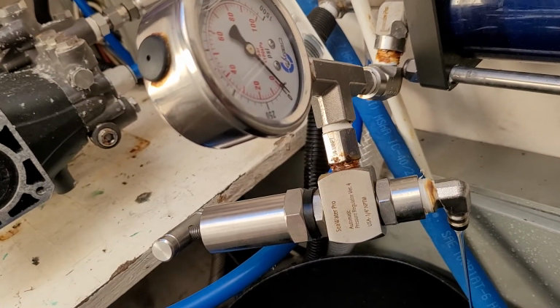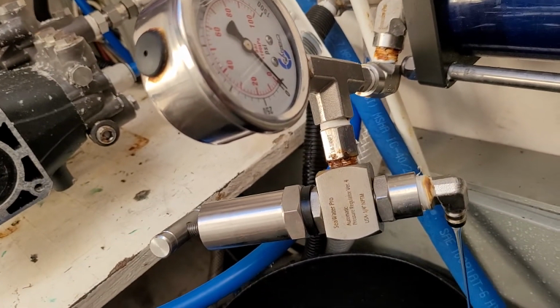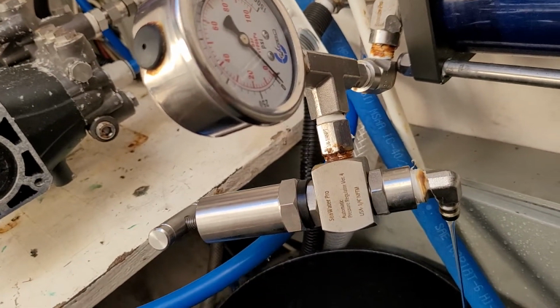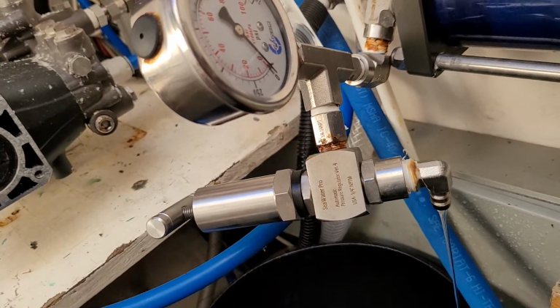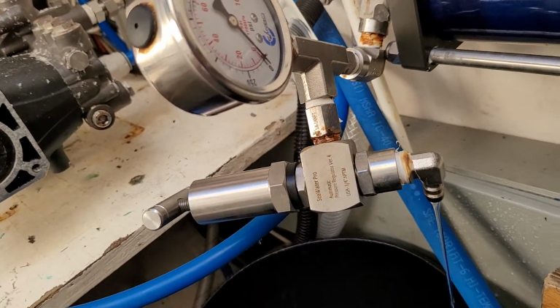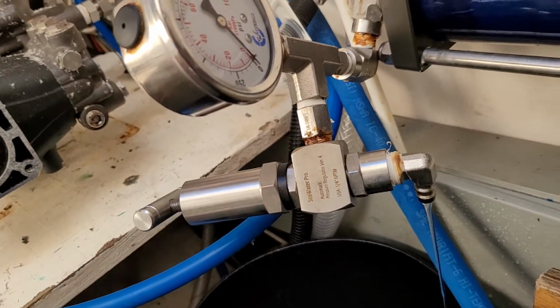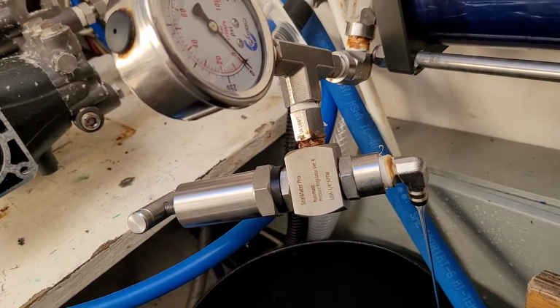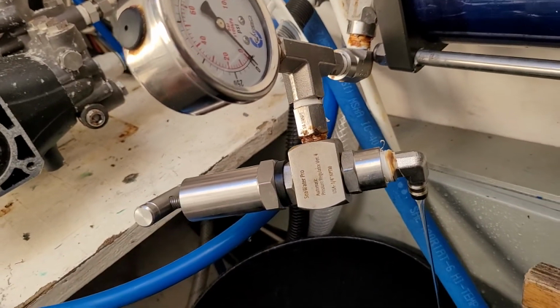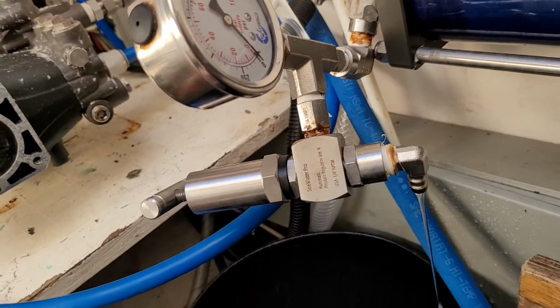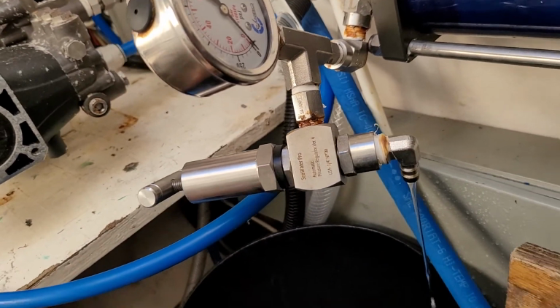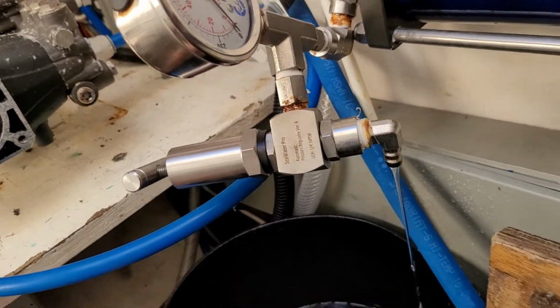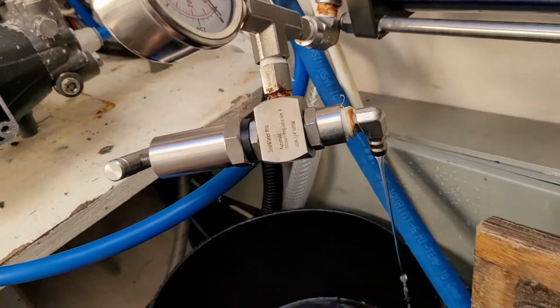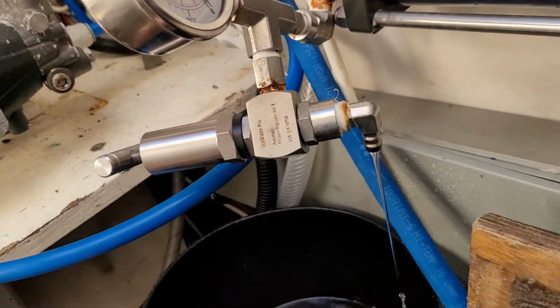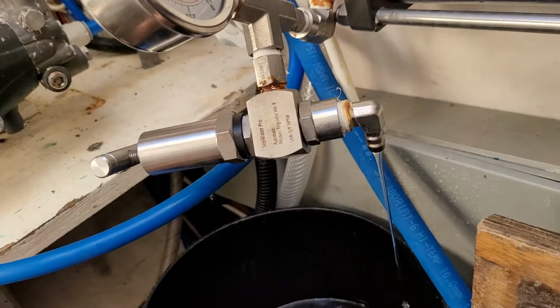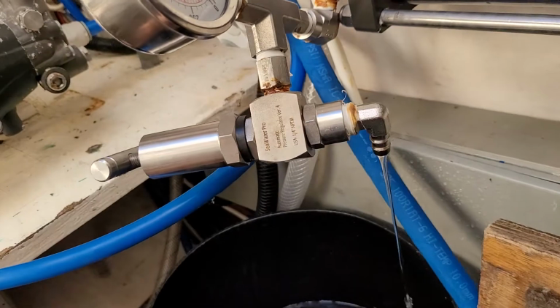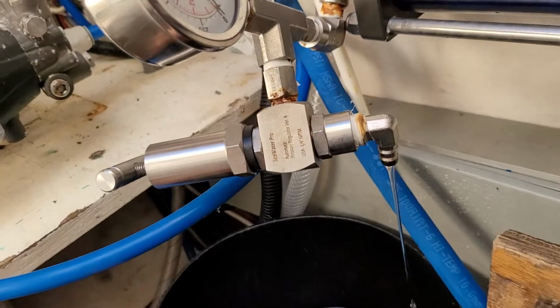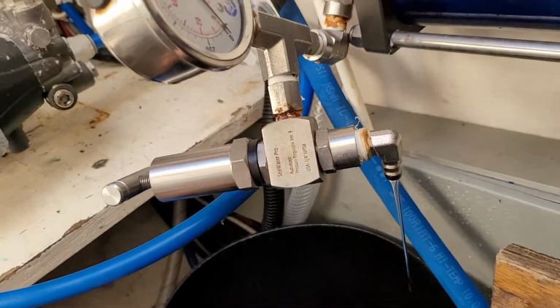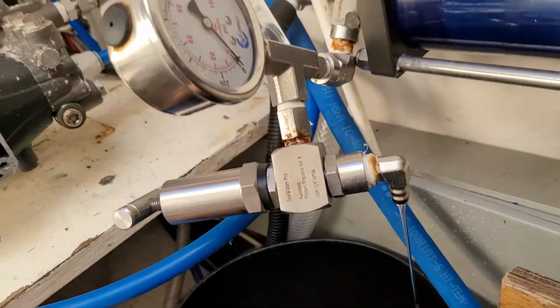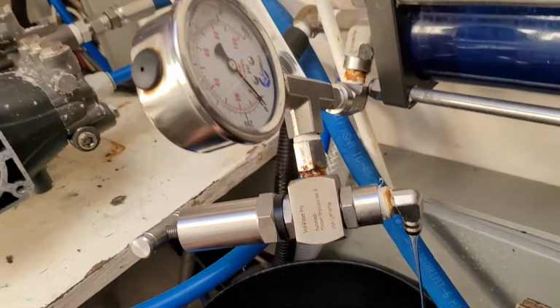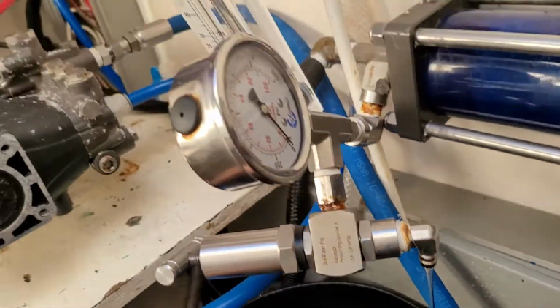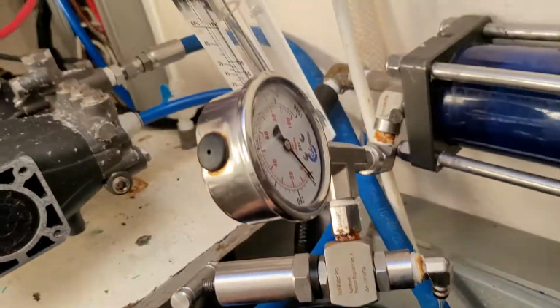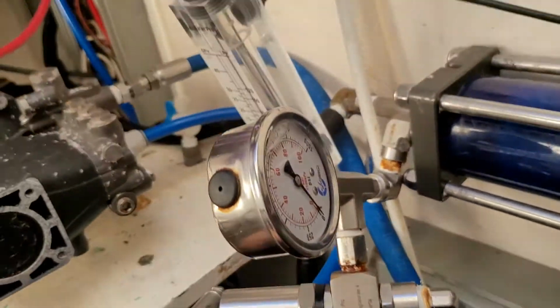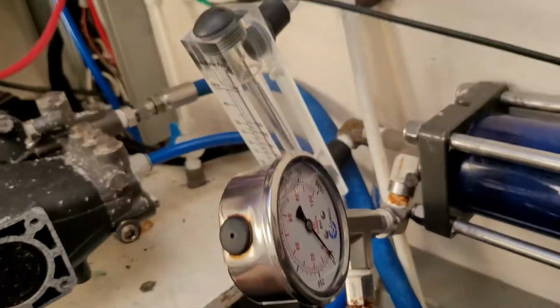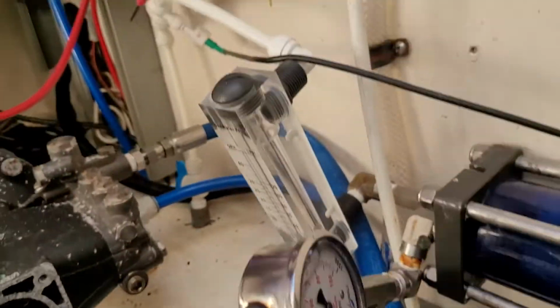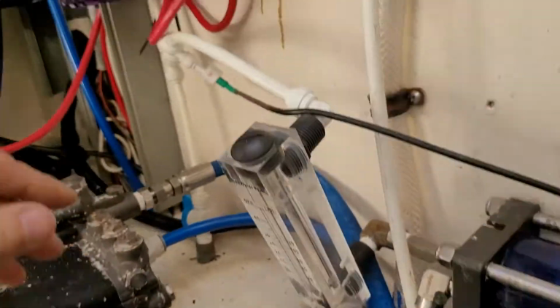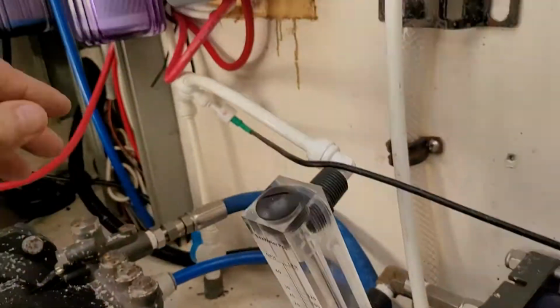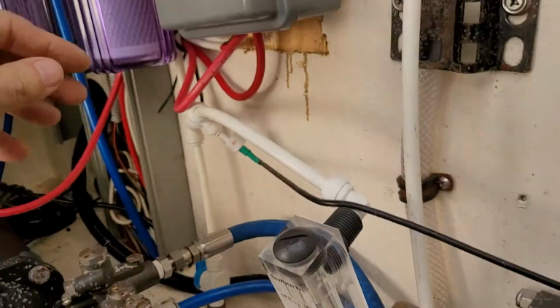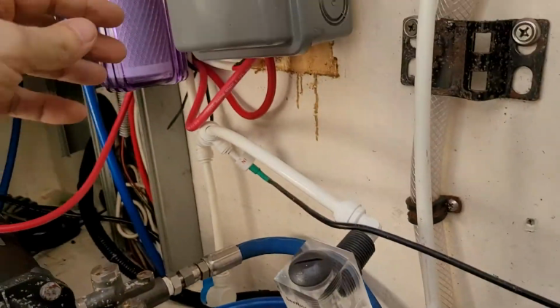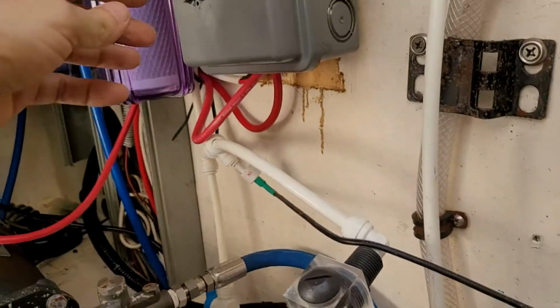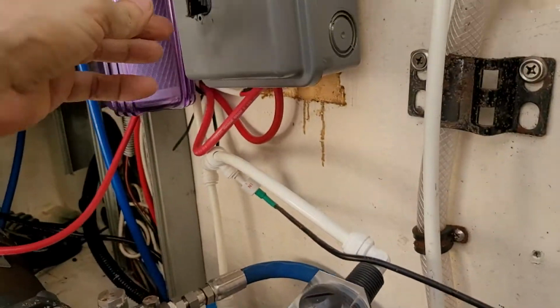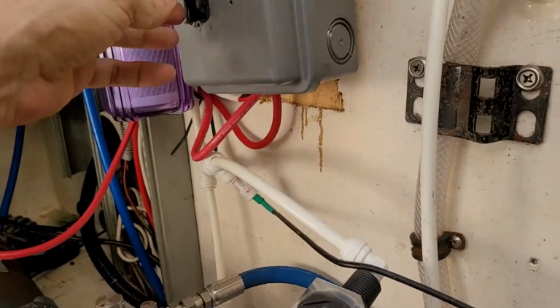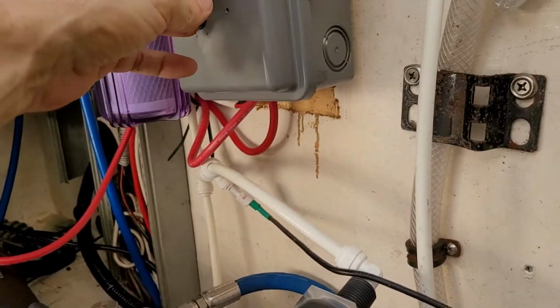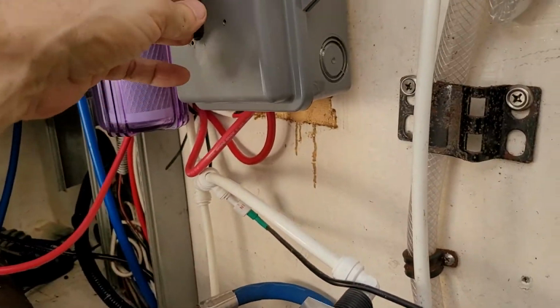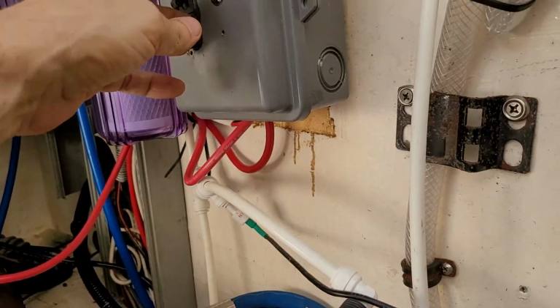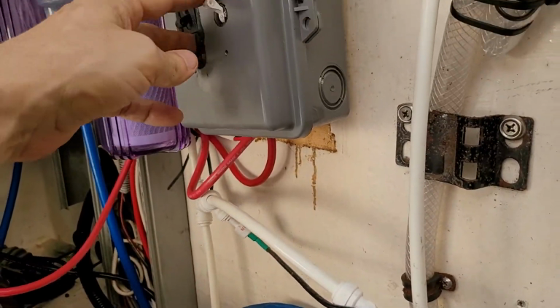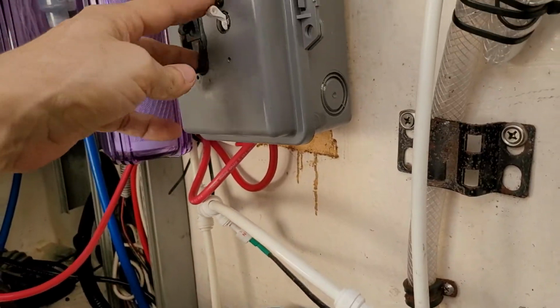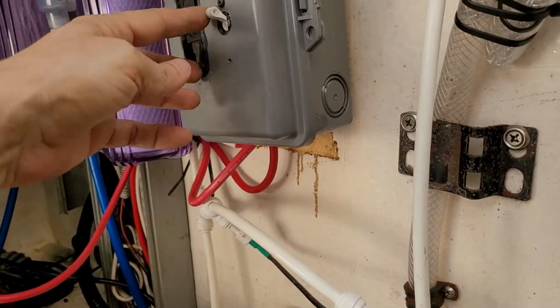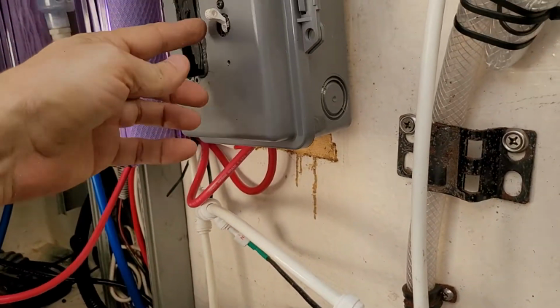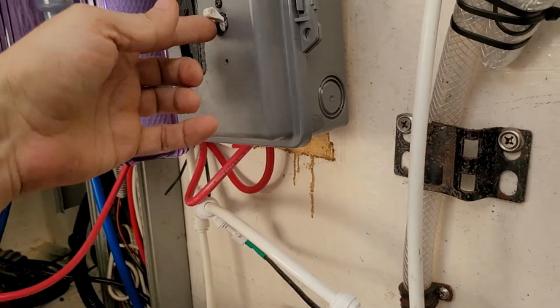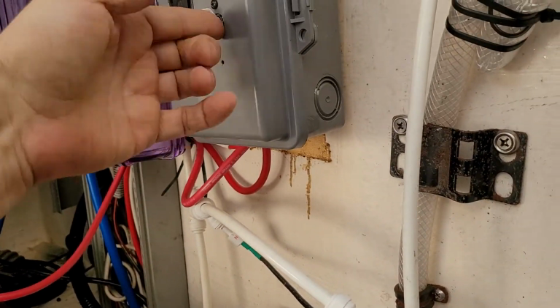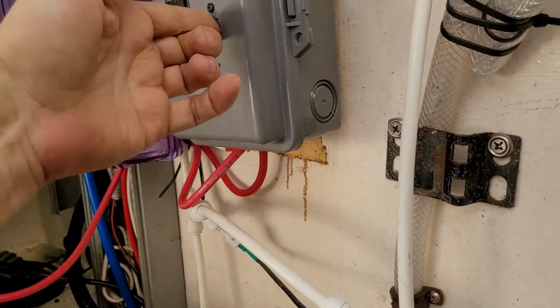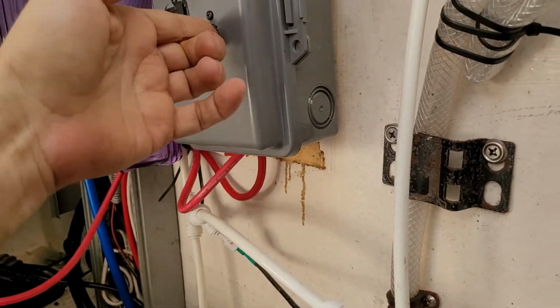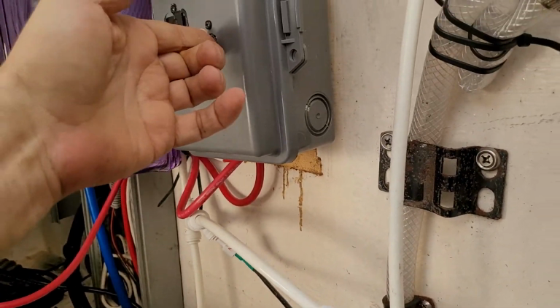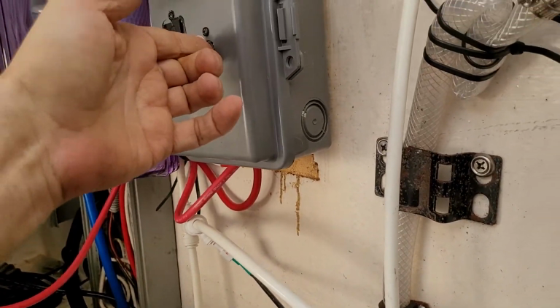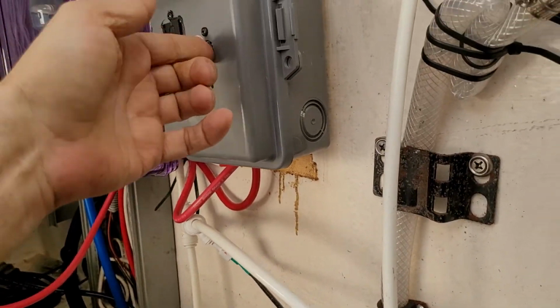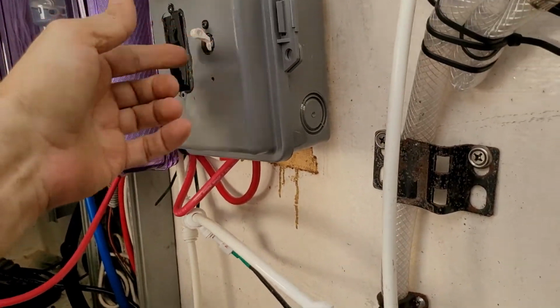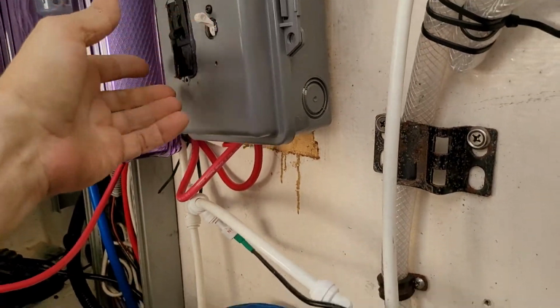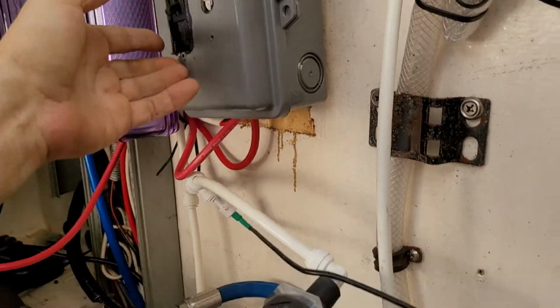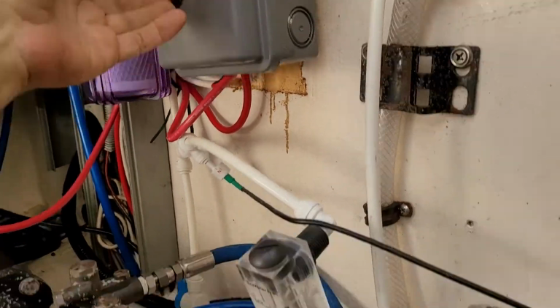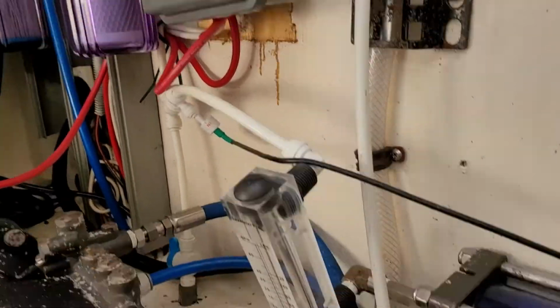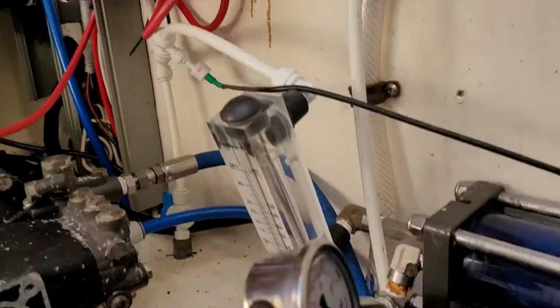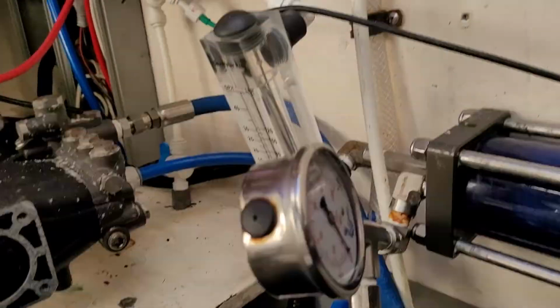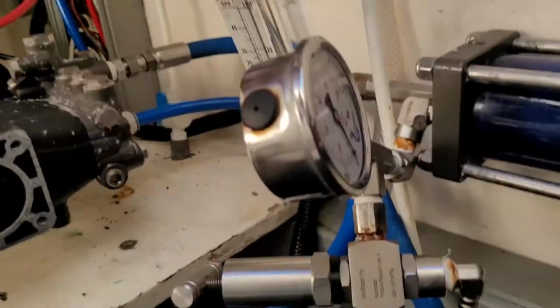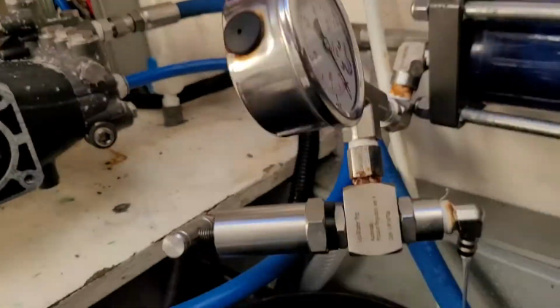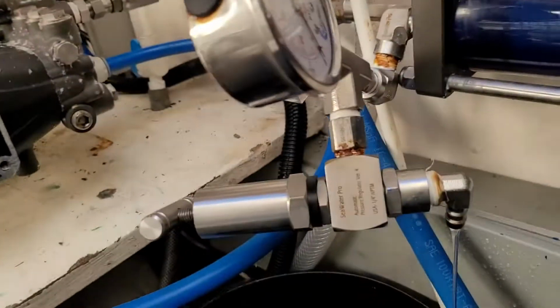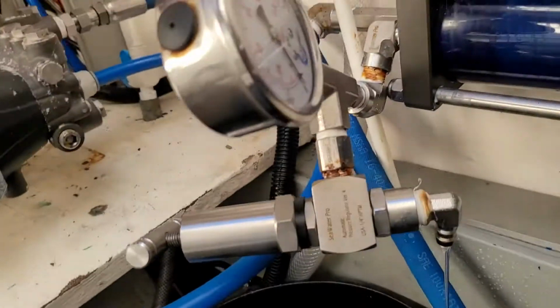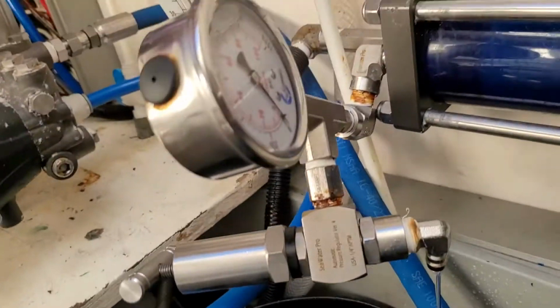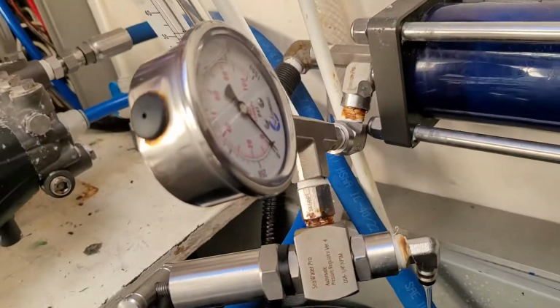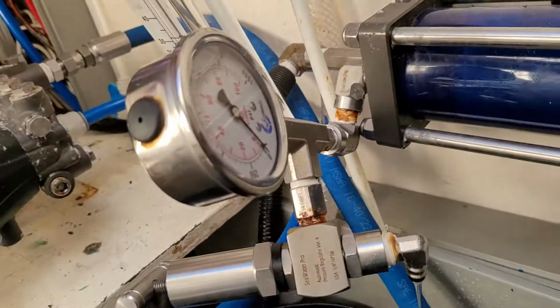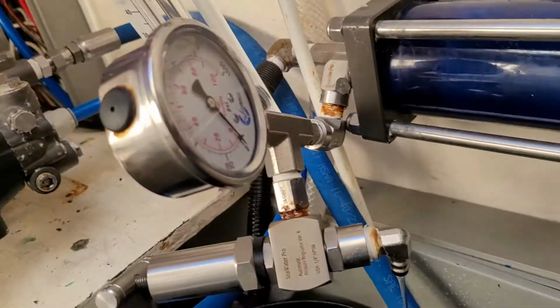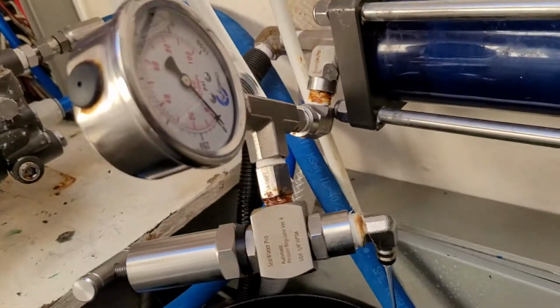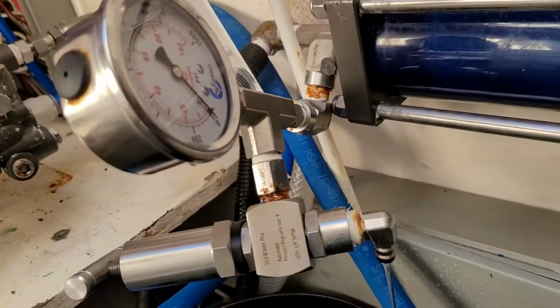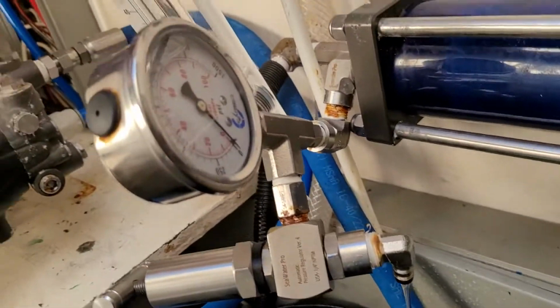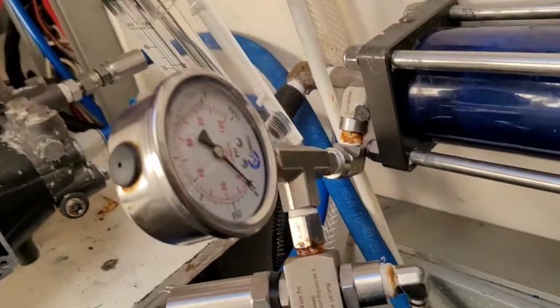So what we do is when we want to run the system, all I have to do is turn on the boost pump and then turn on the high pressure pump.